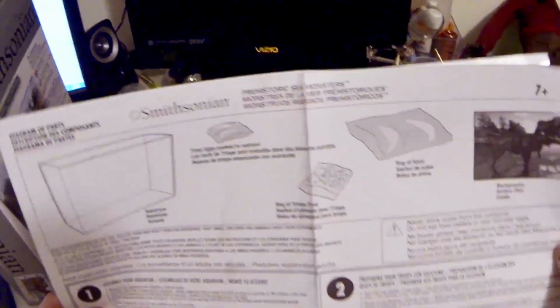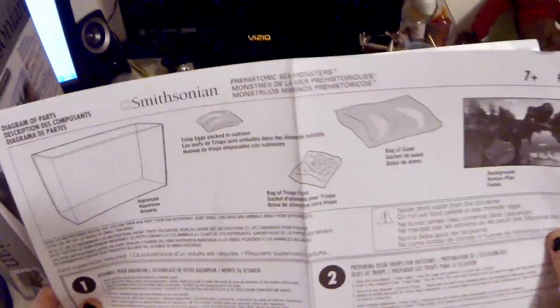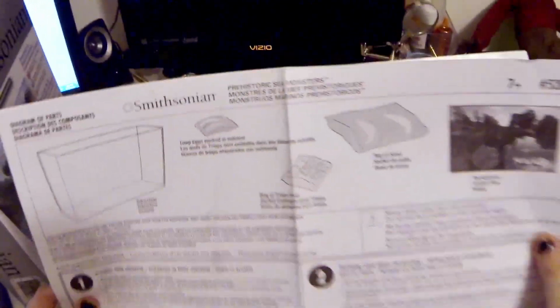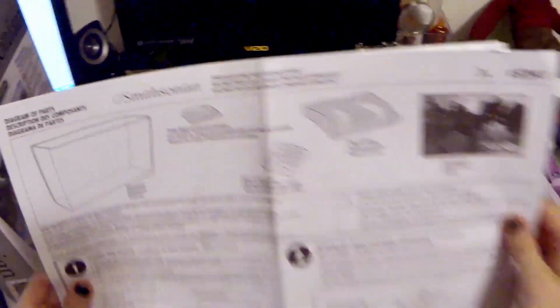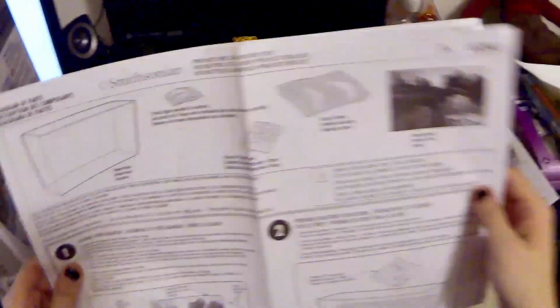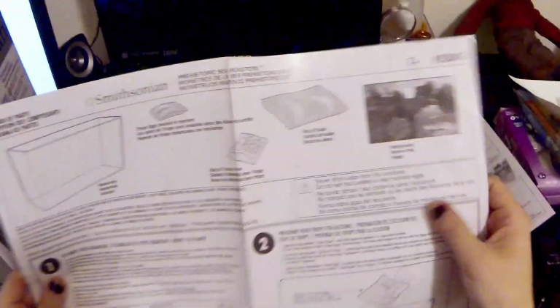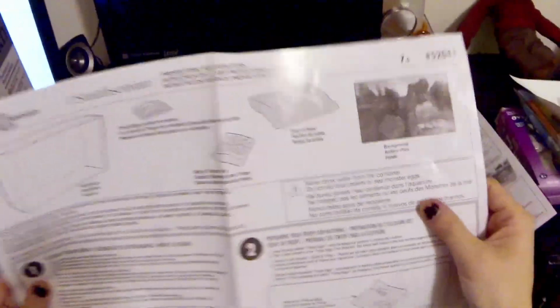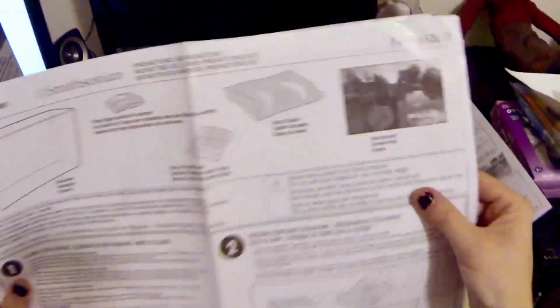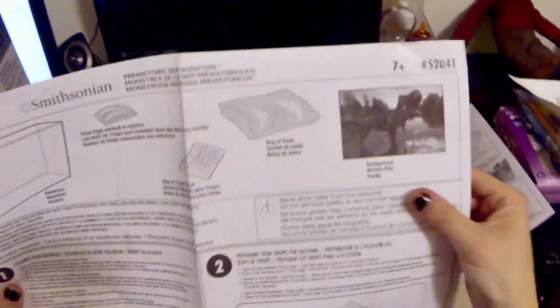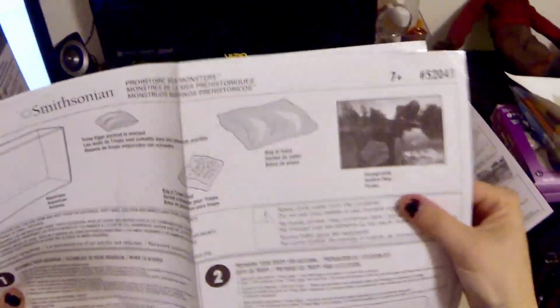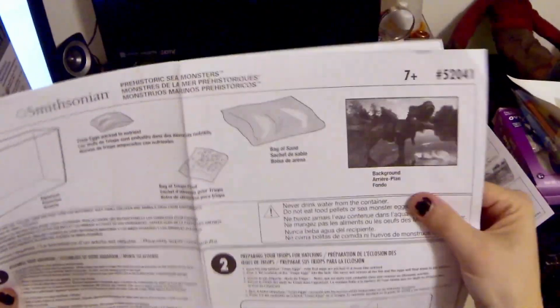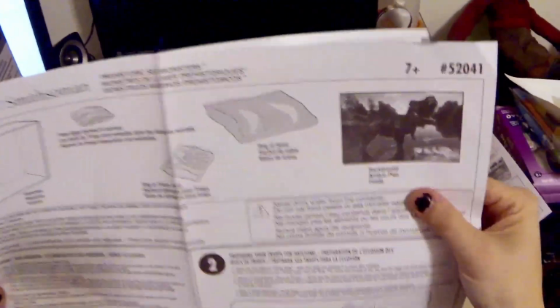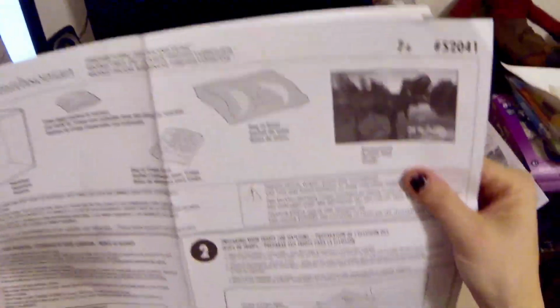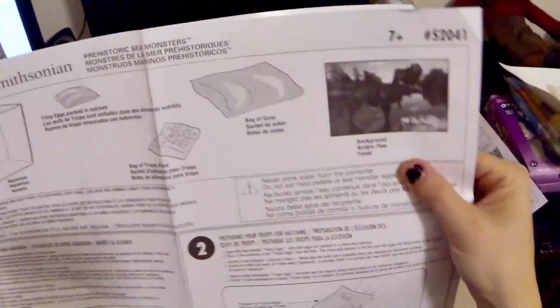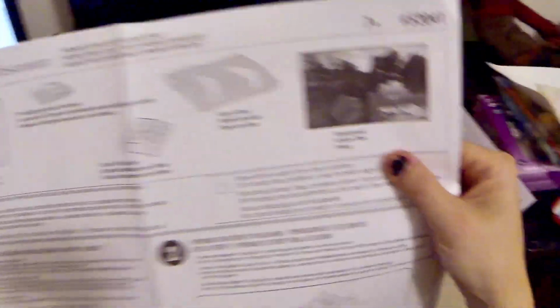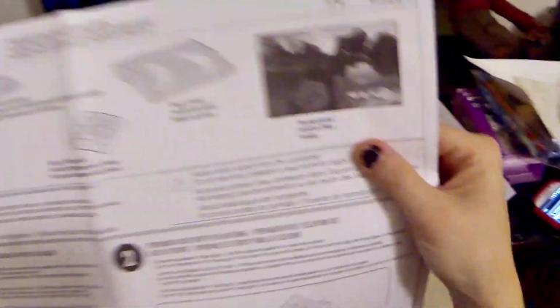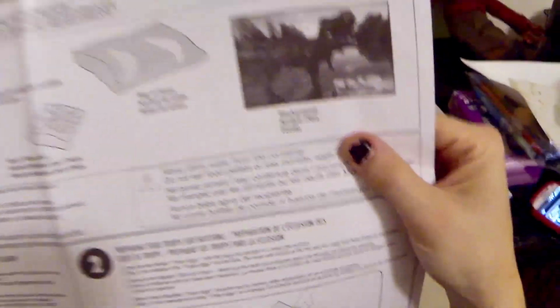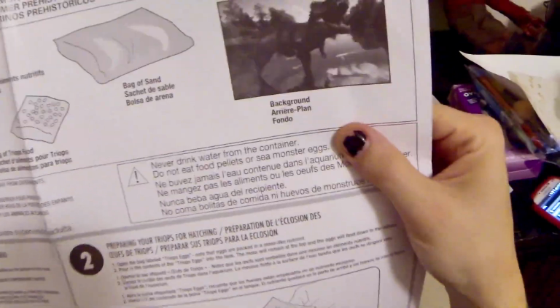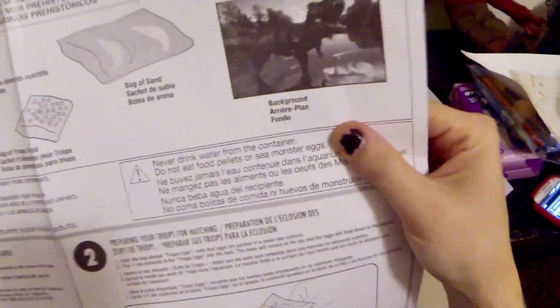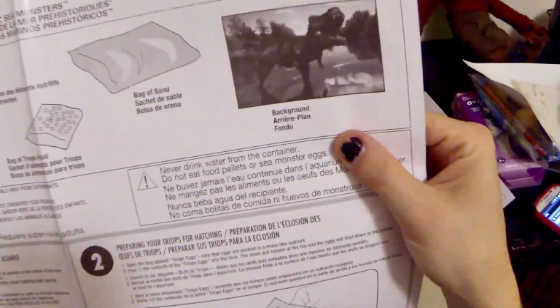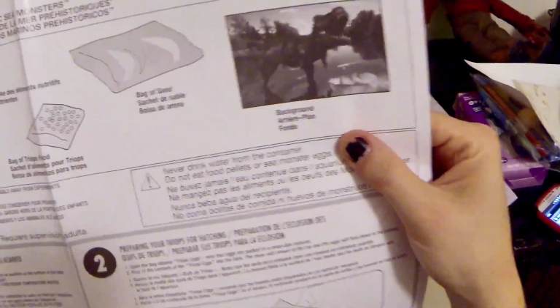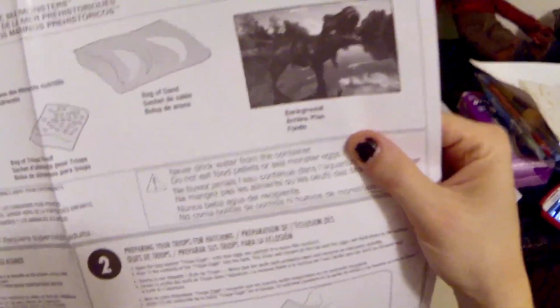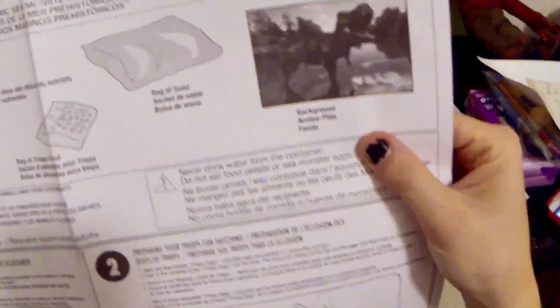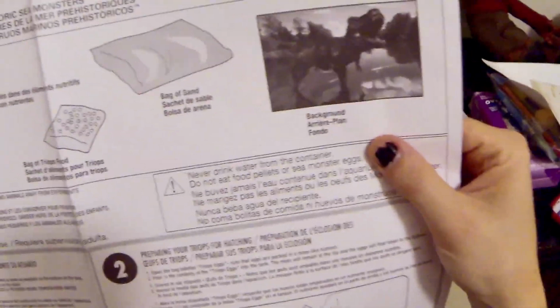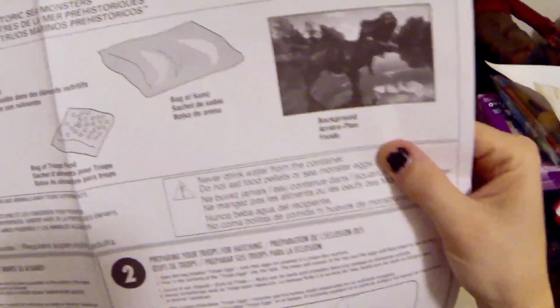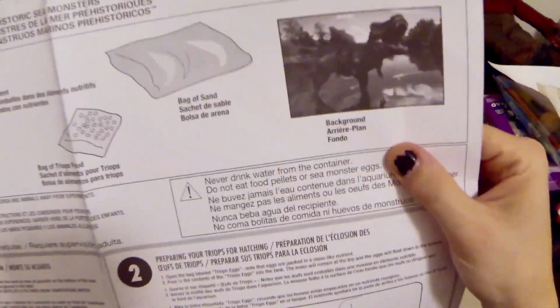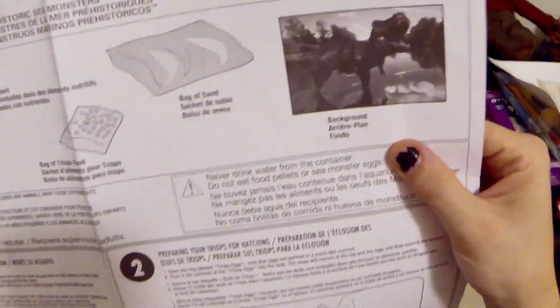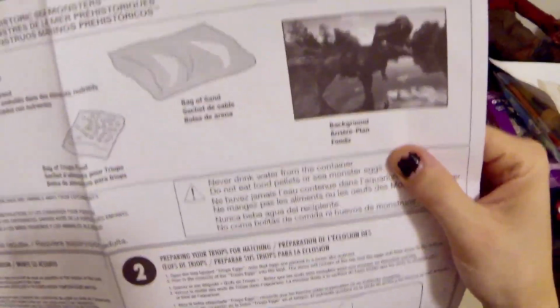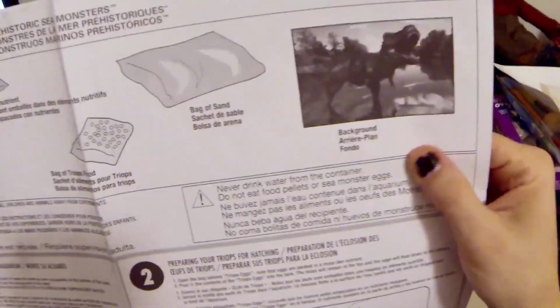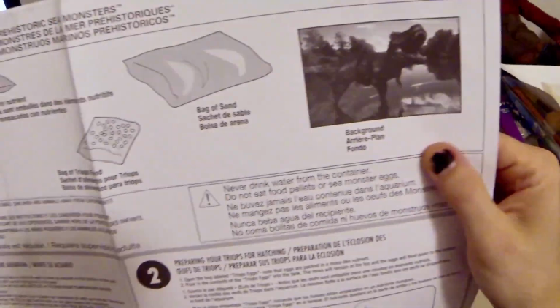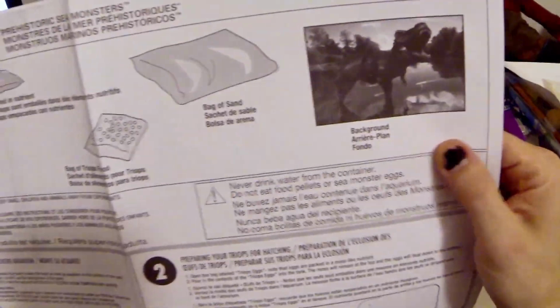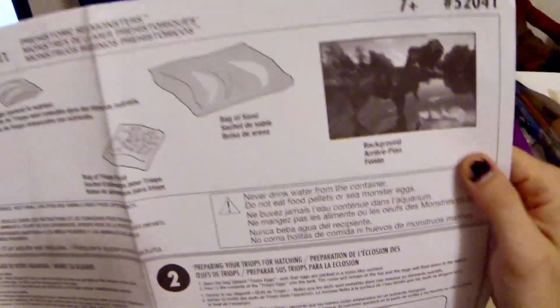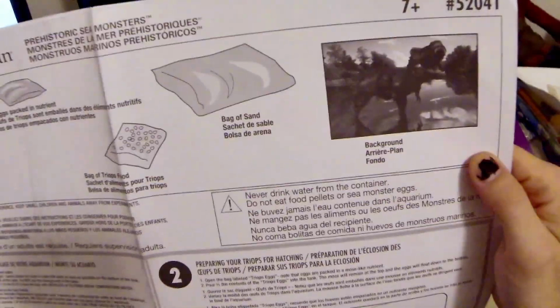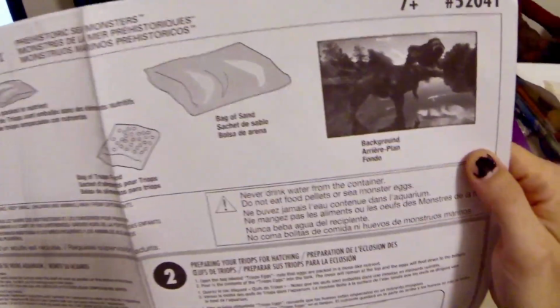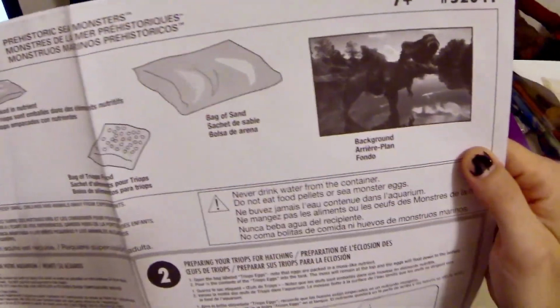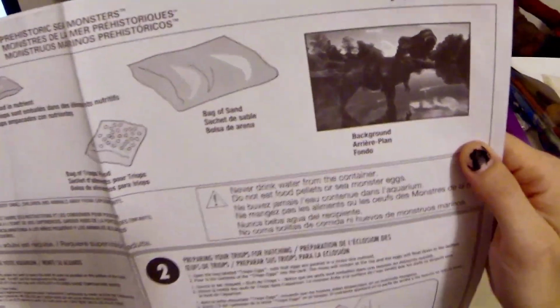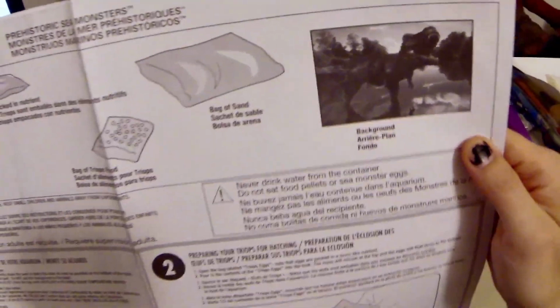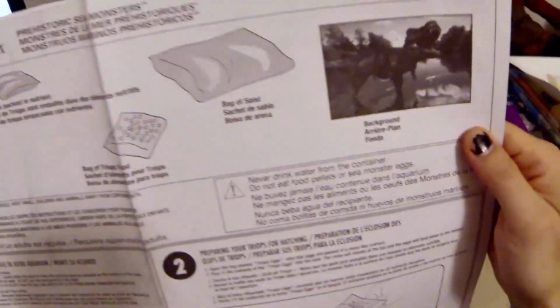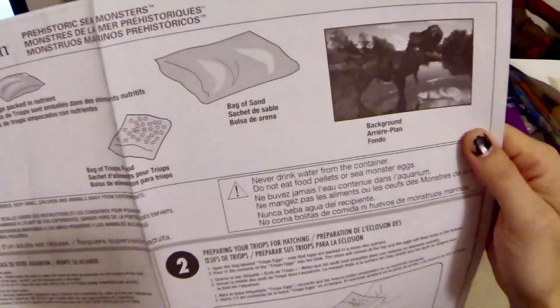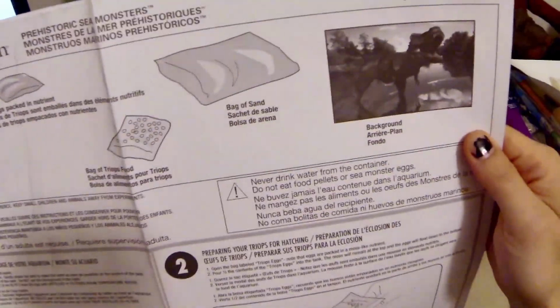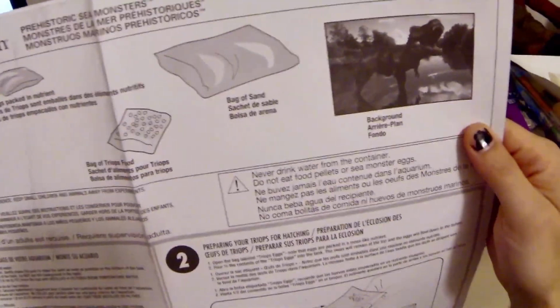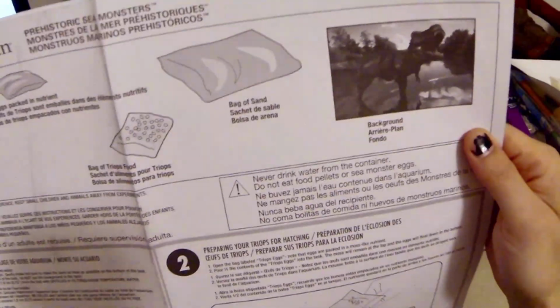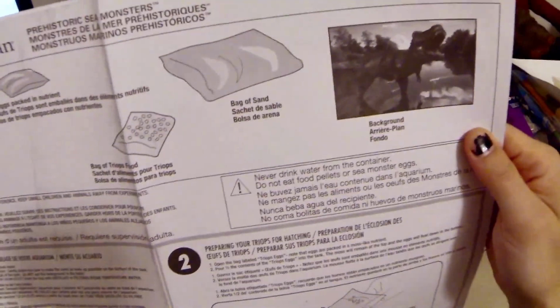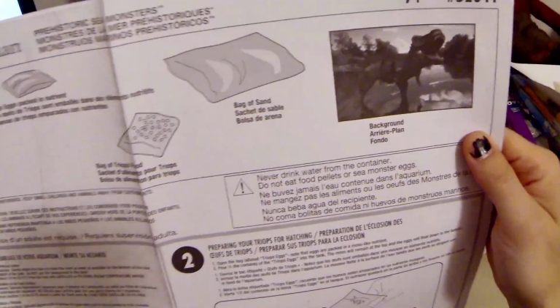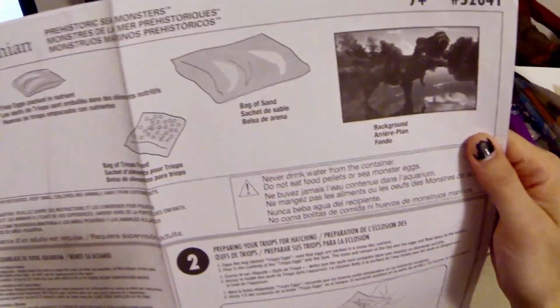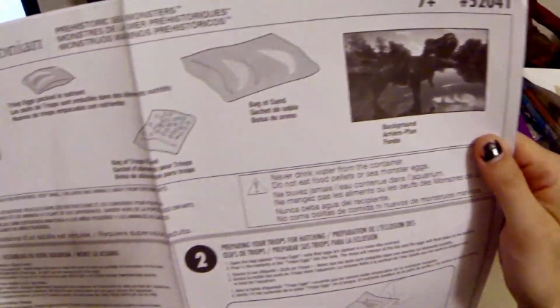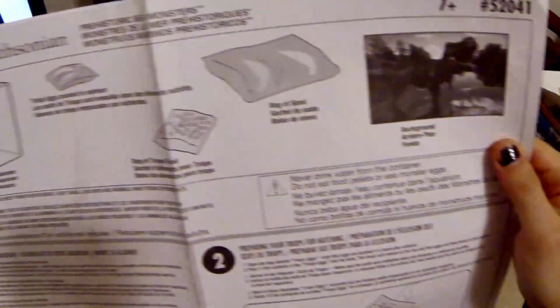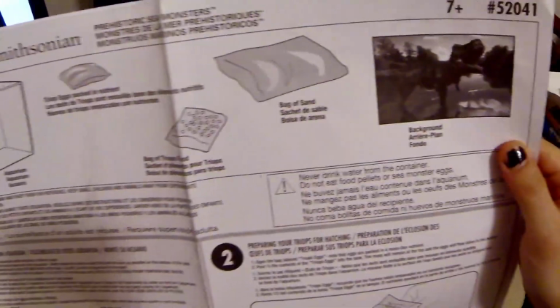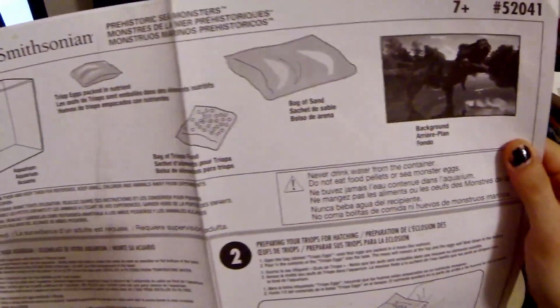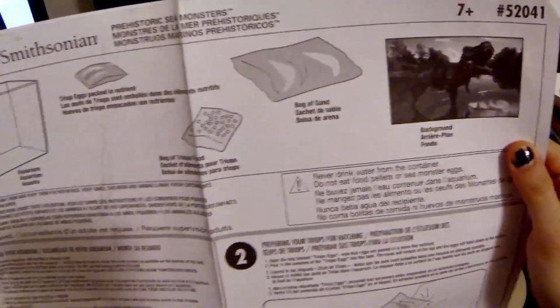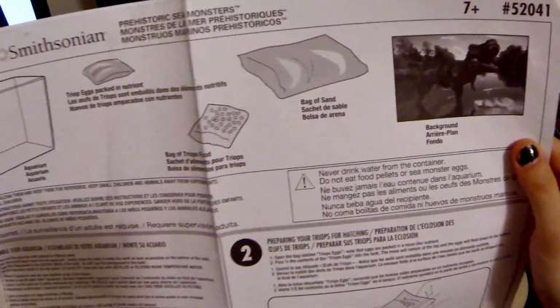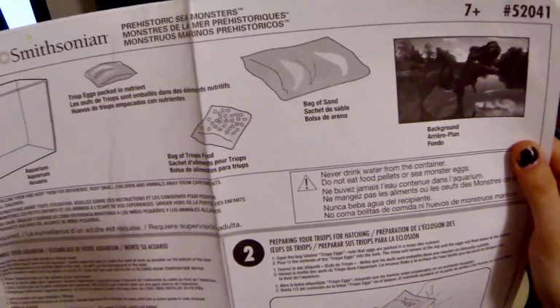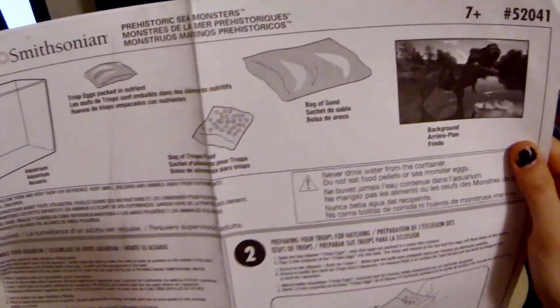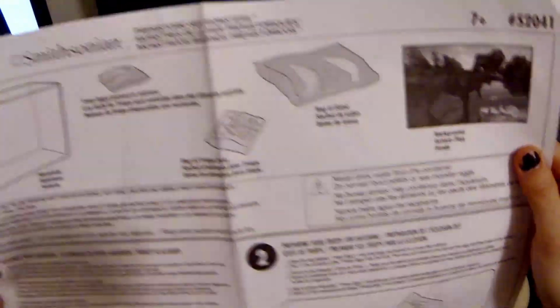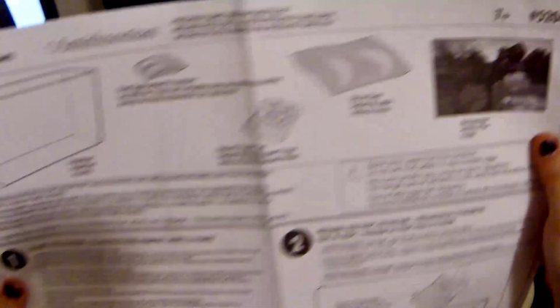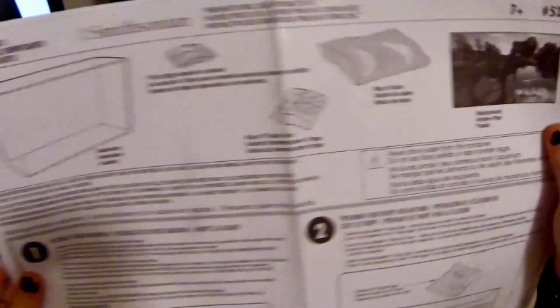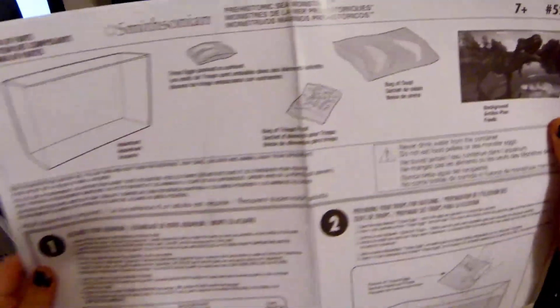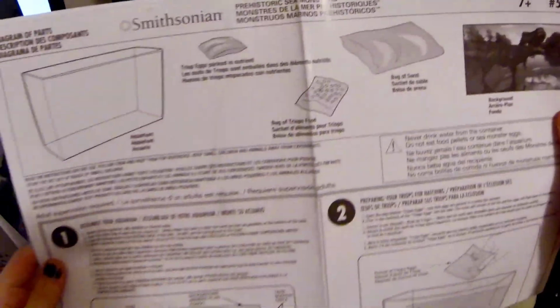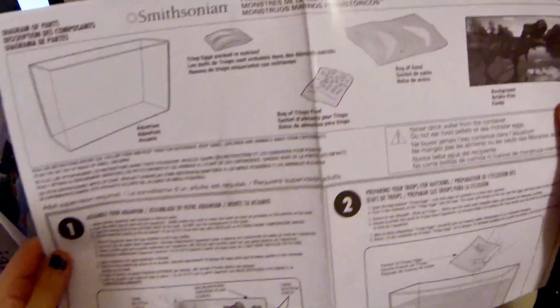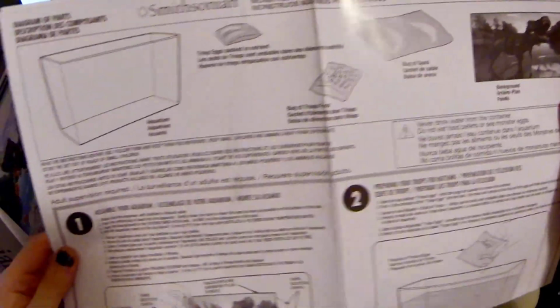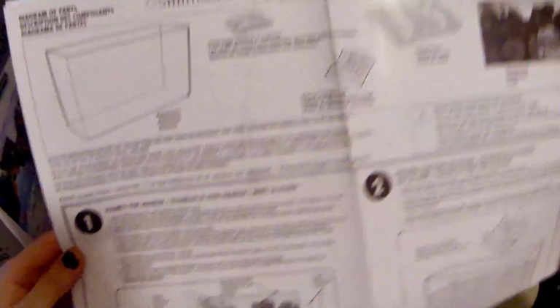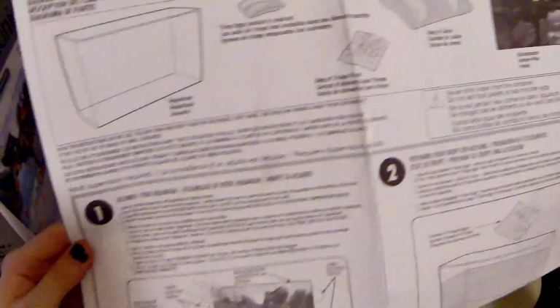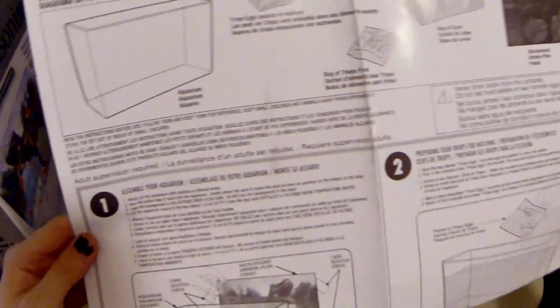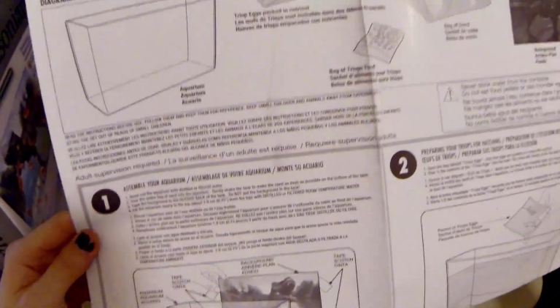There's a nice little warning that says 'never drink from the container' — well, unless you really want to do some shots.